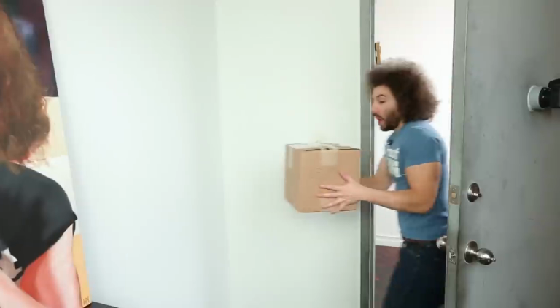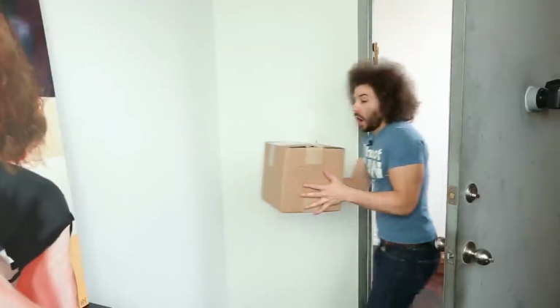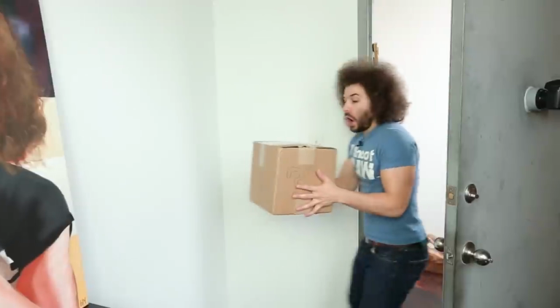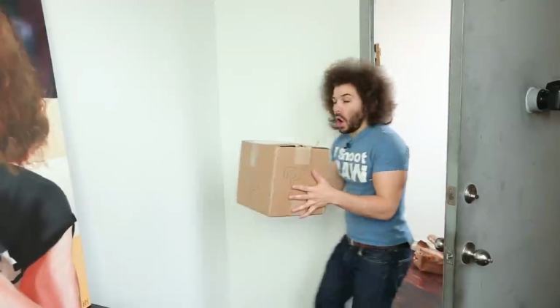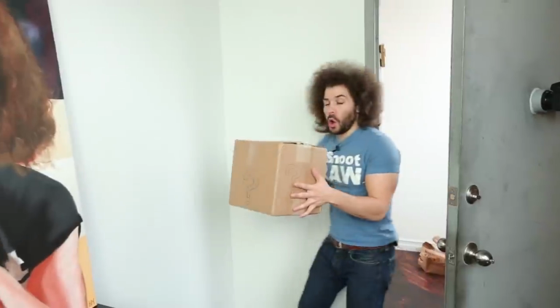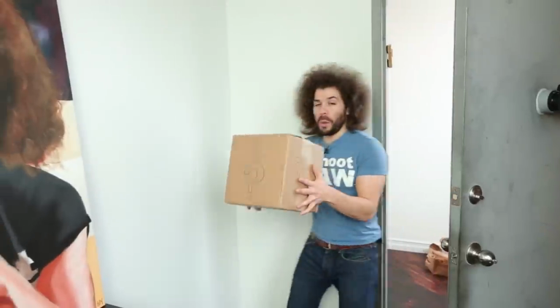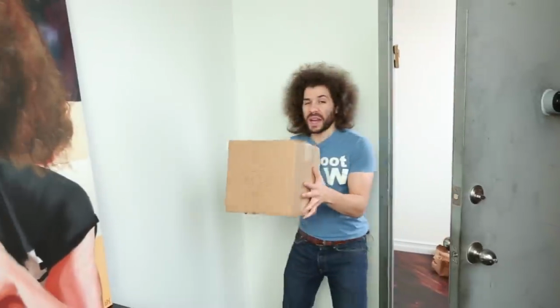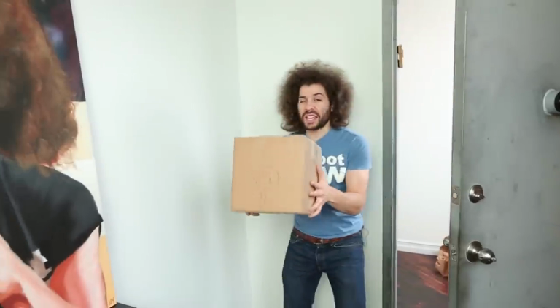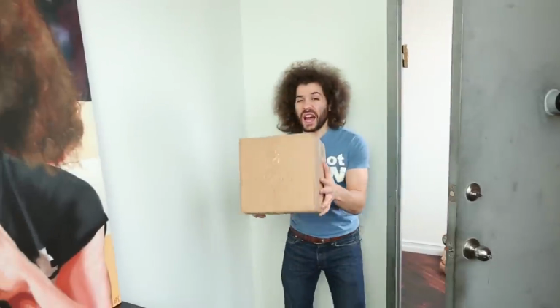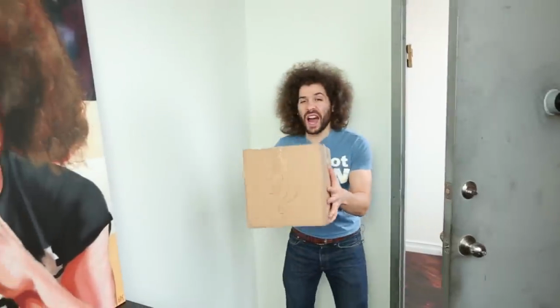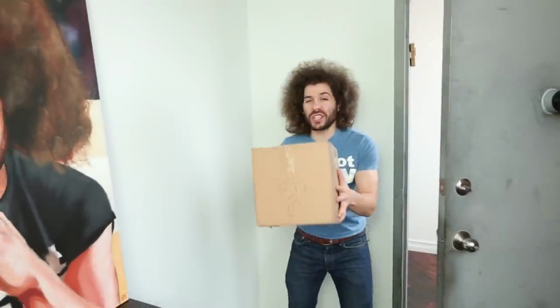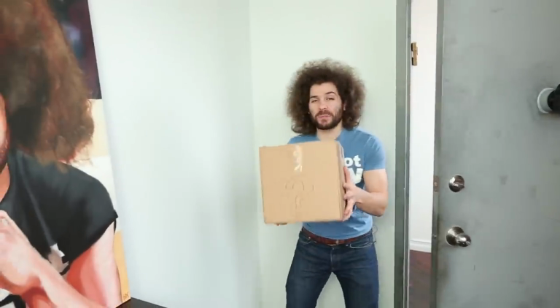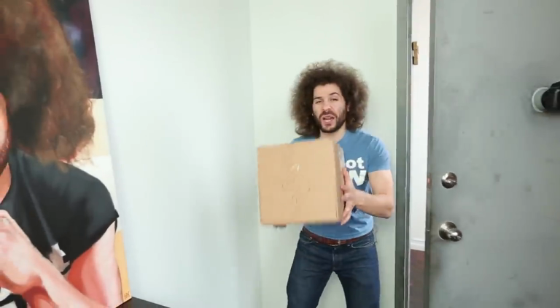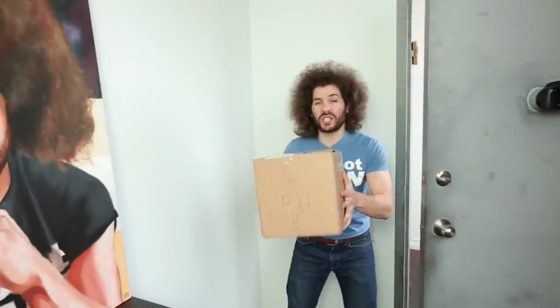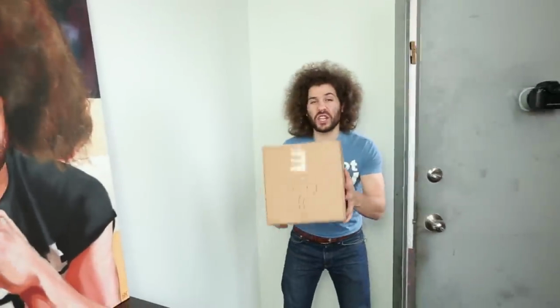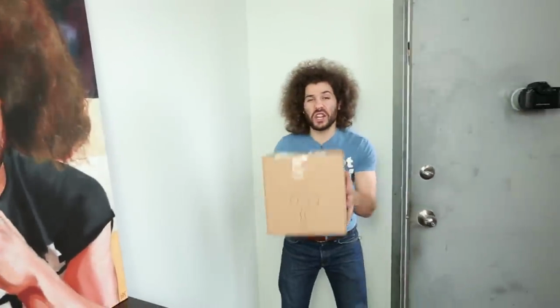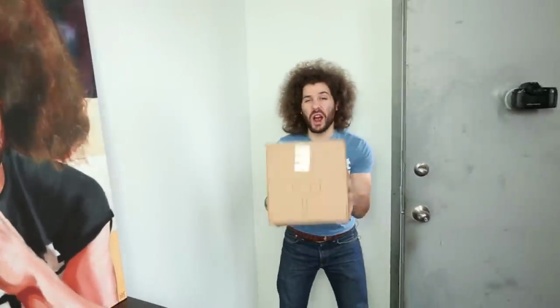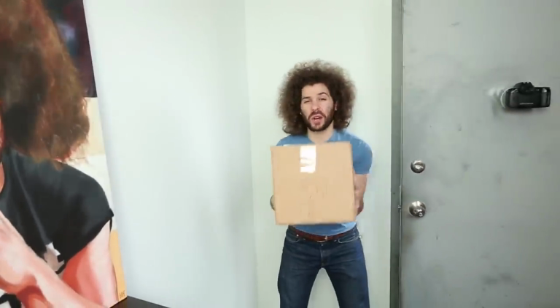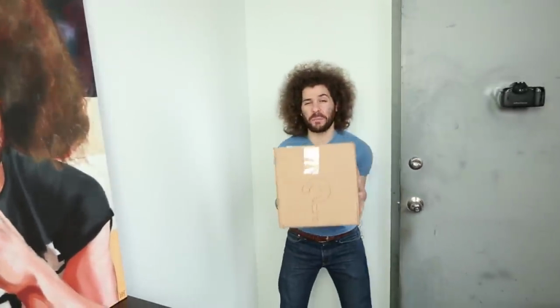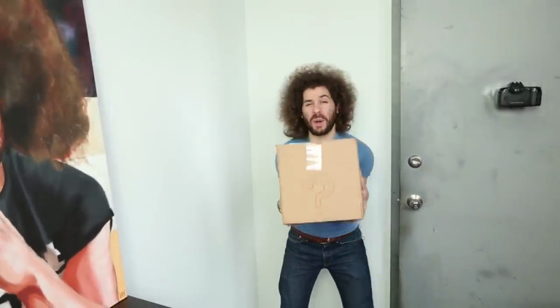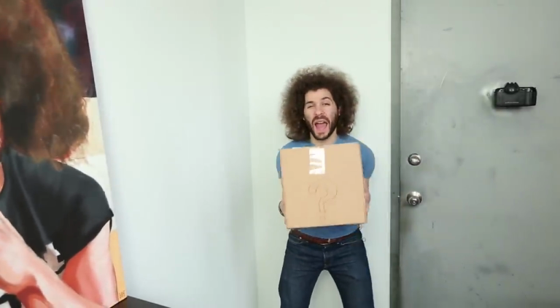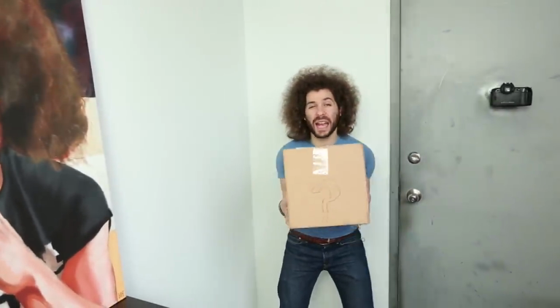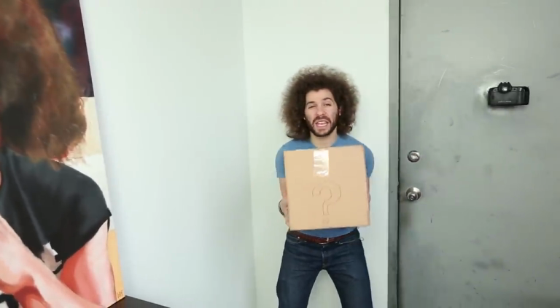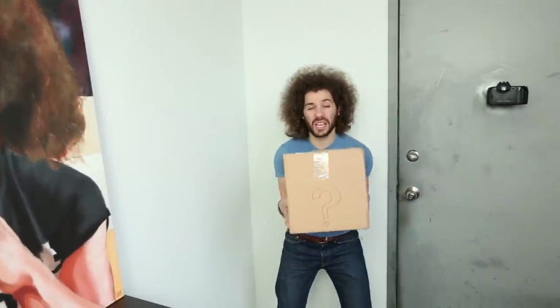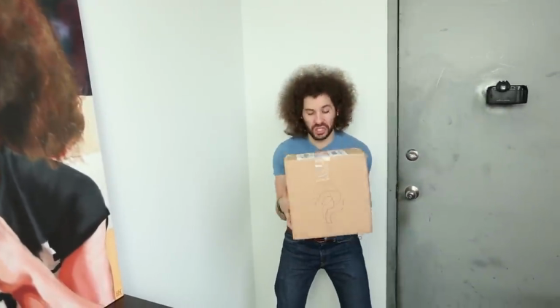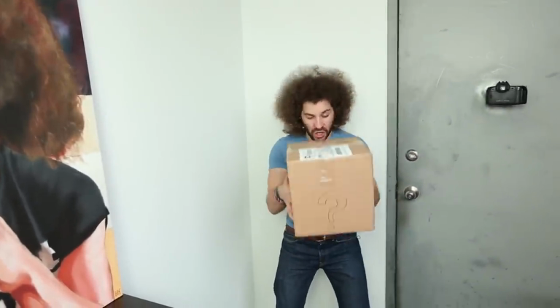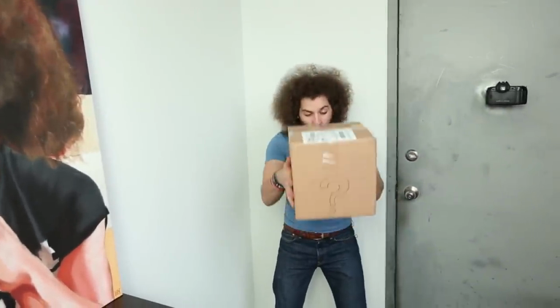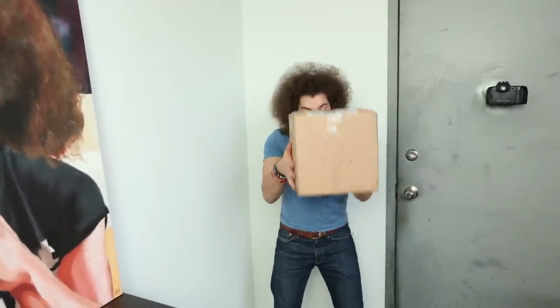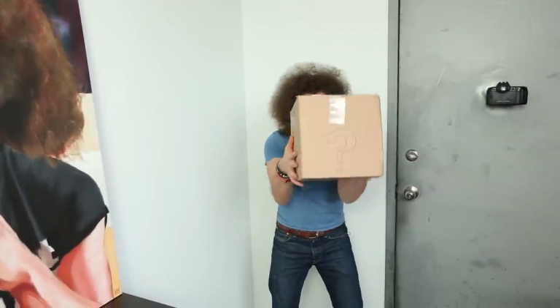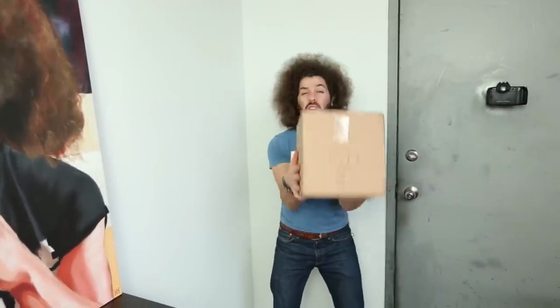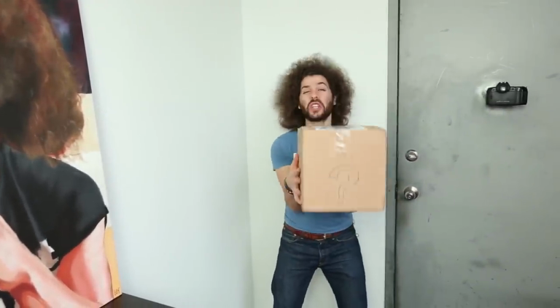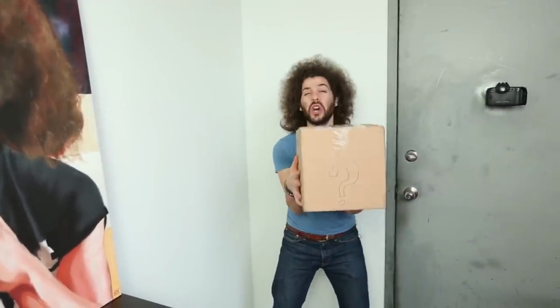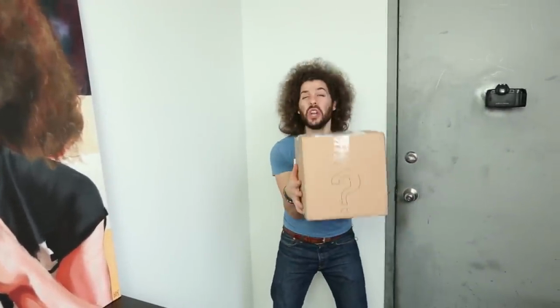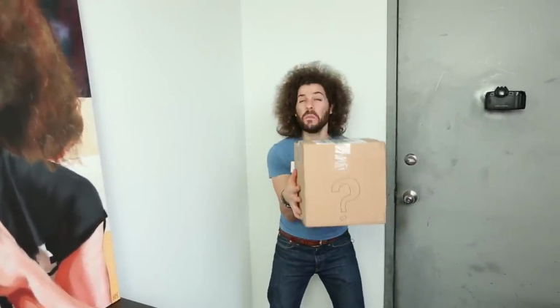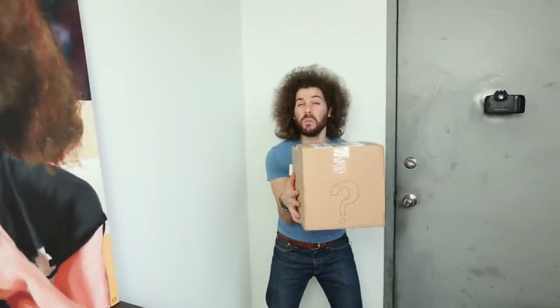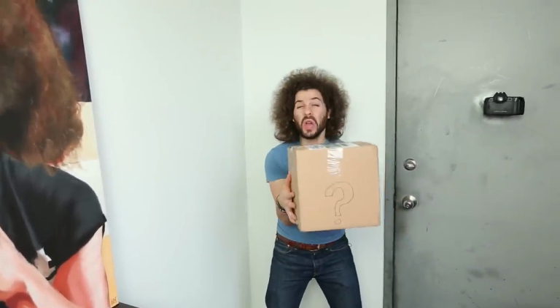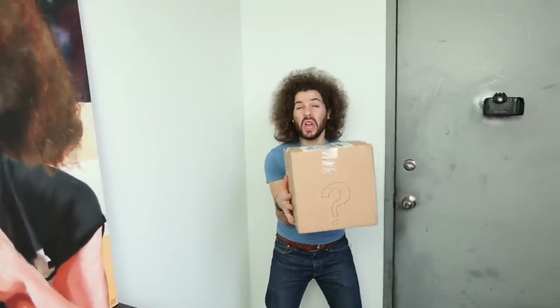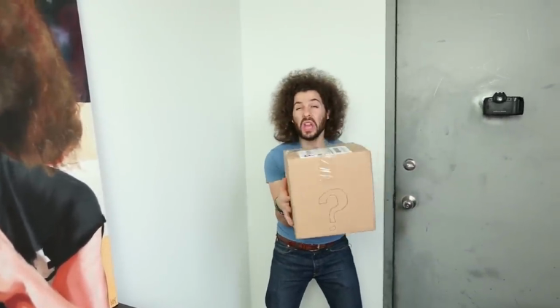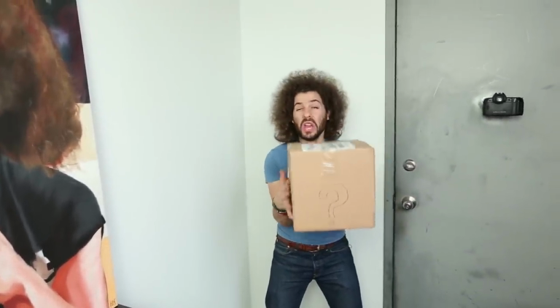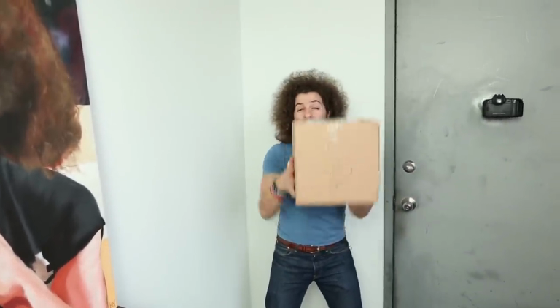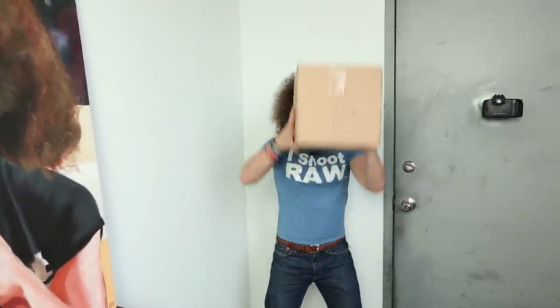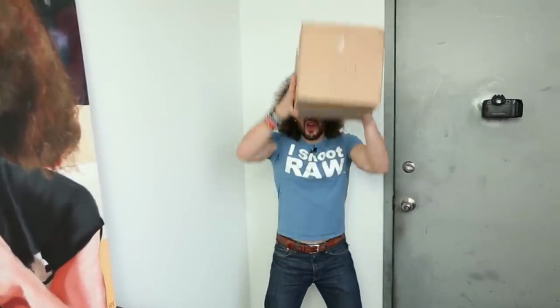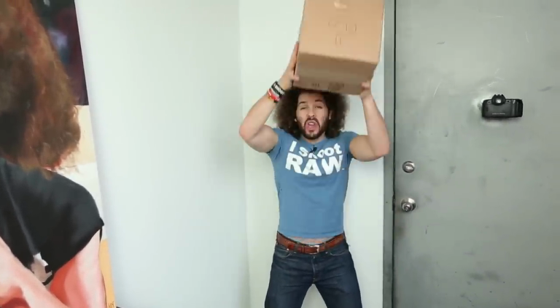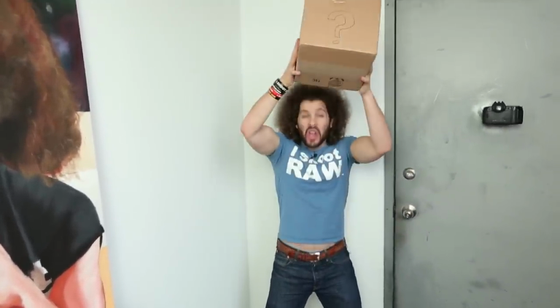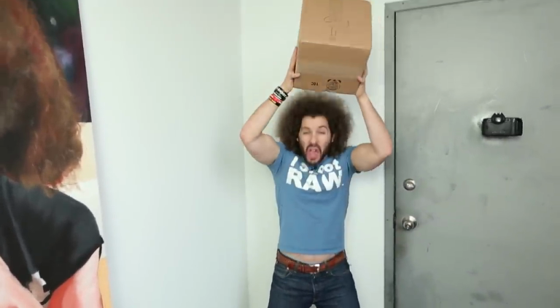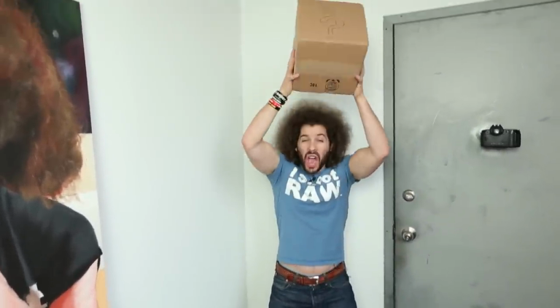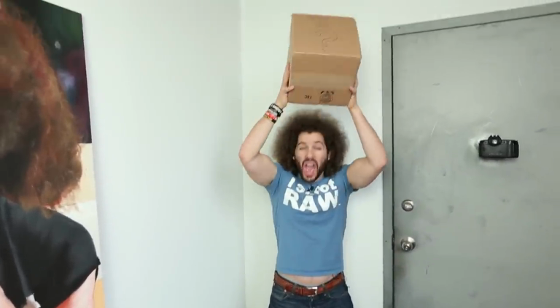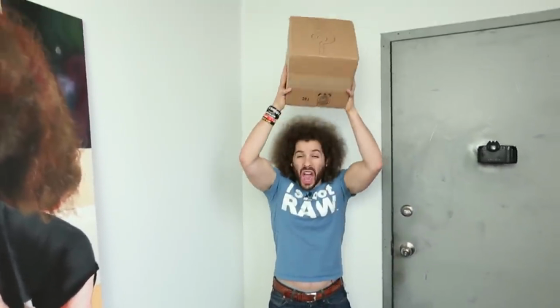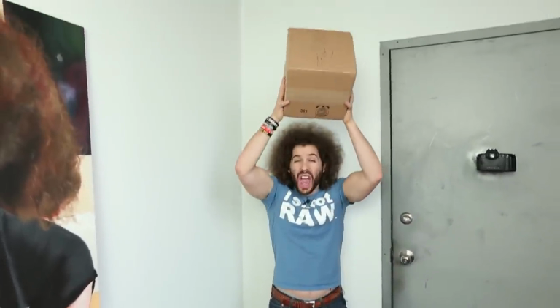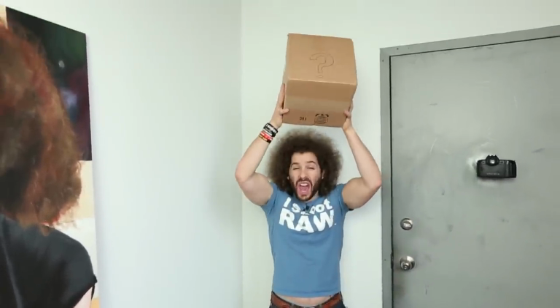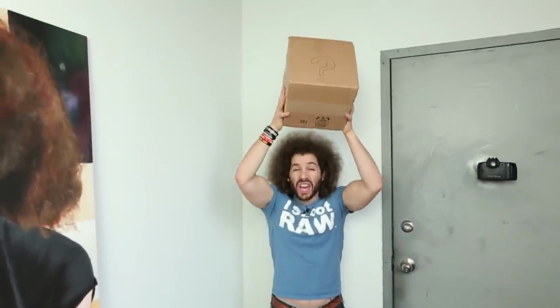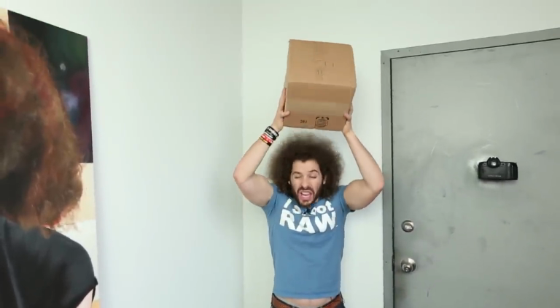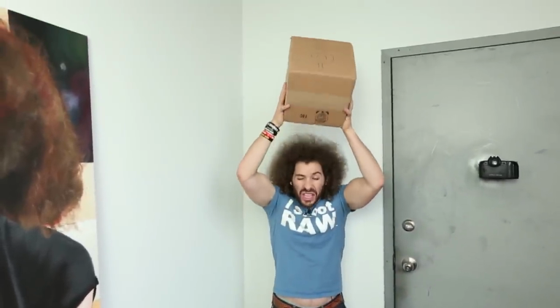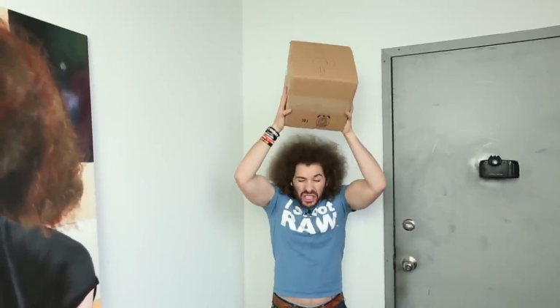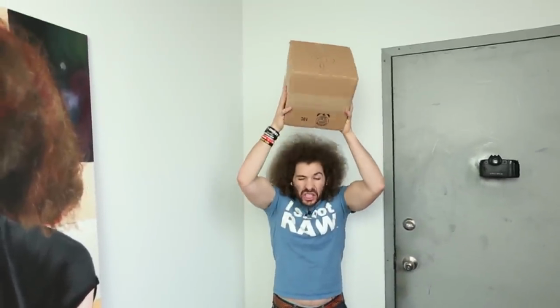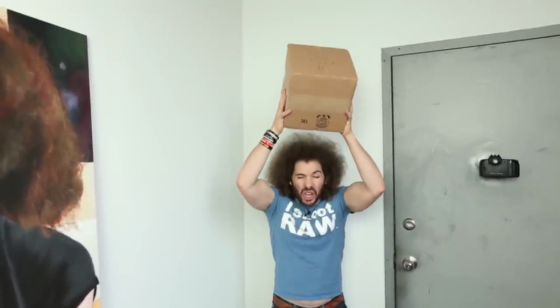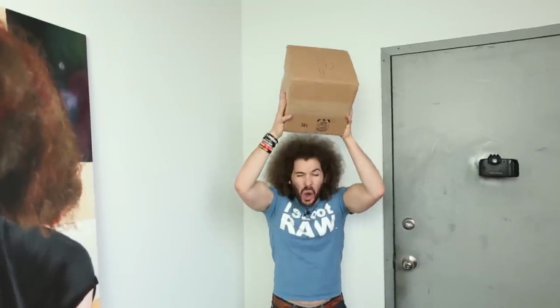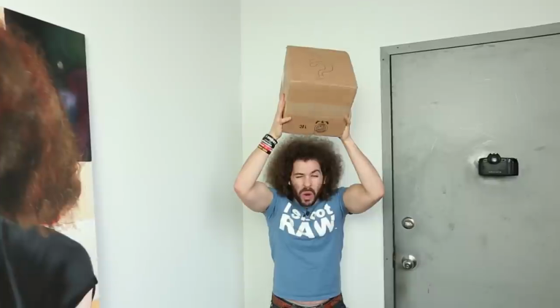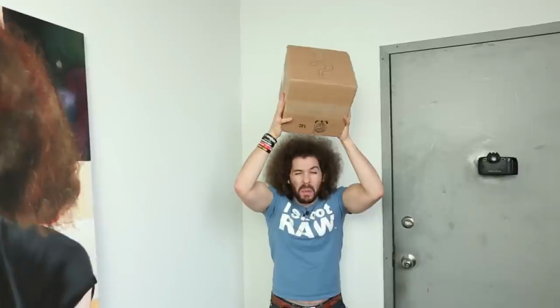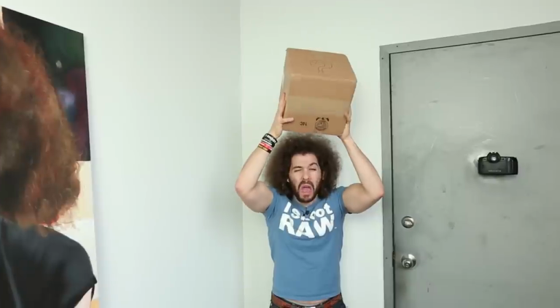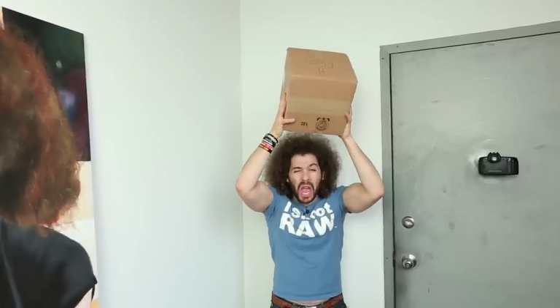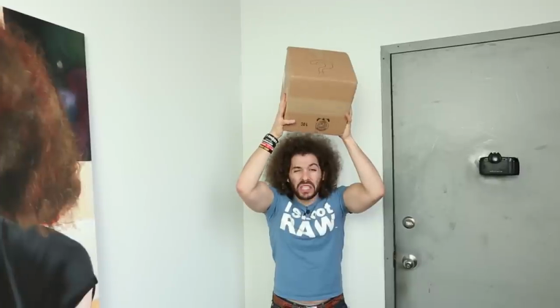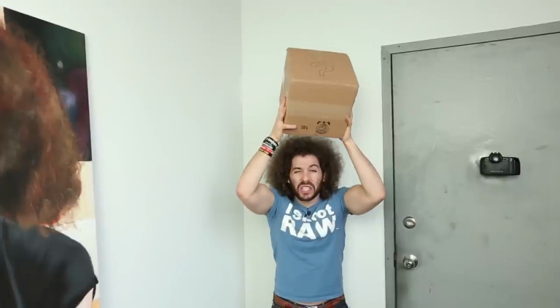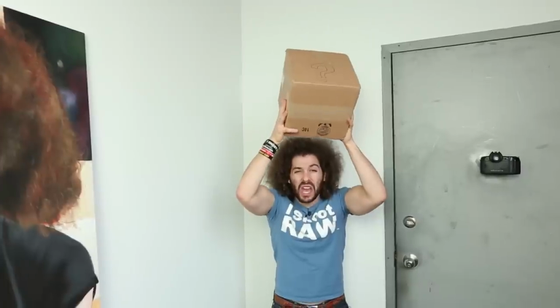Oh my god, it's my generic package! What could it be? It's so amazing!